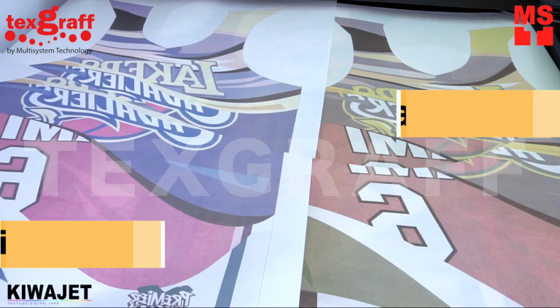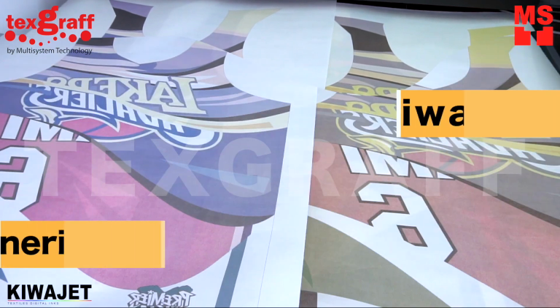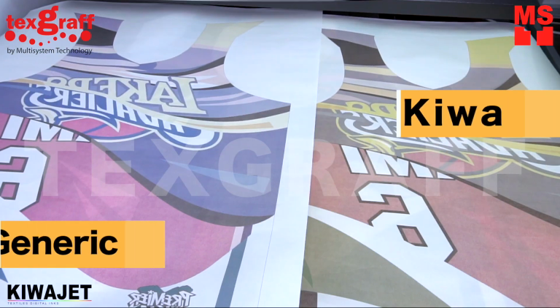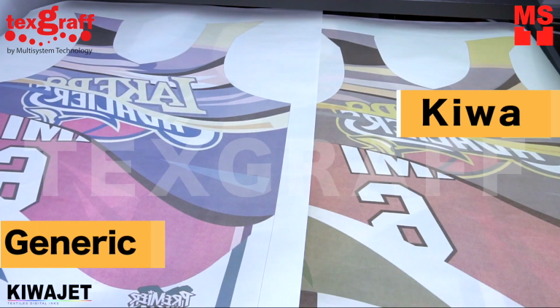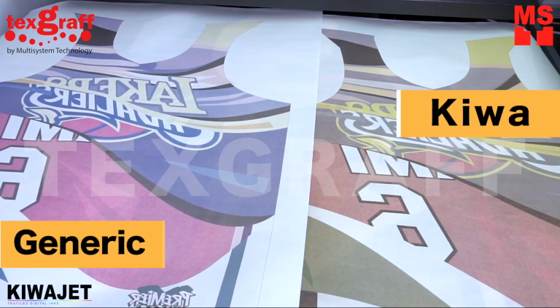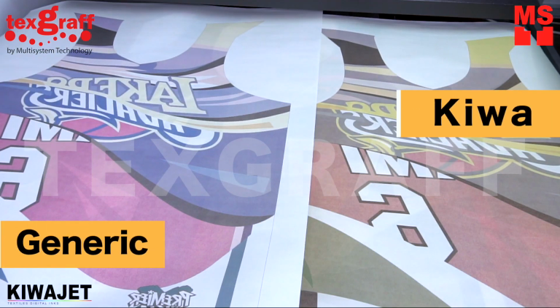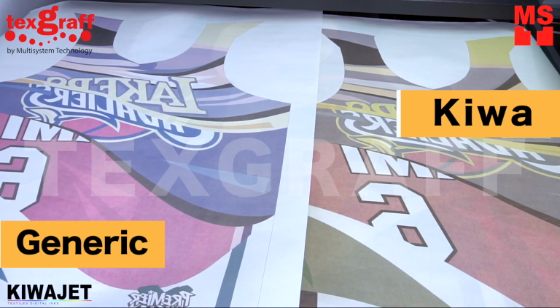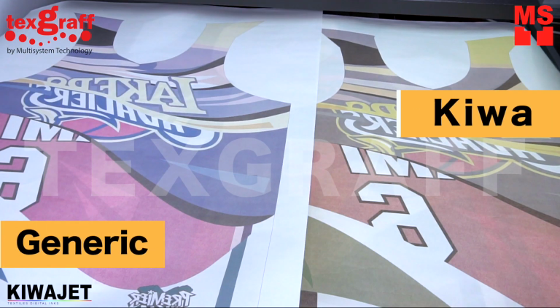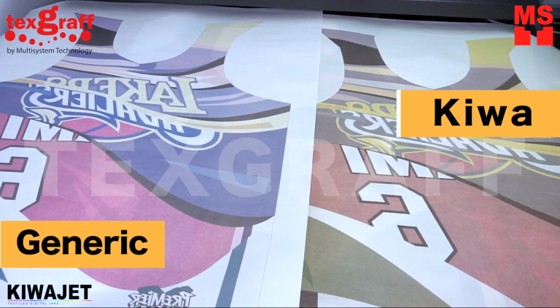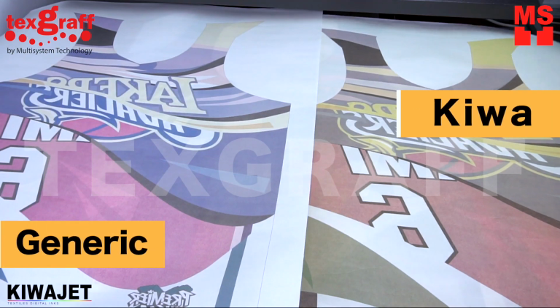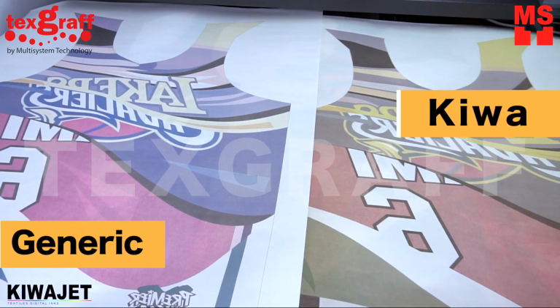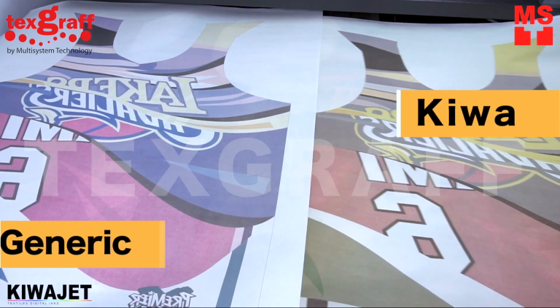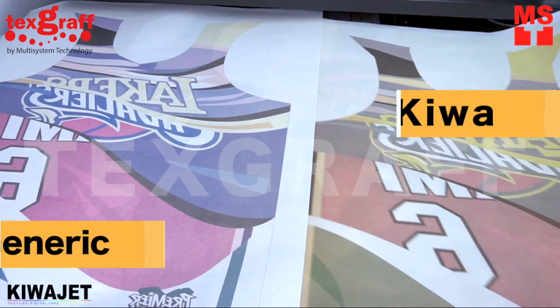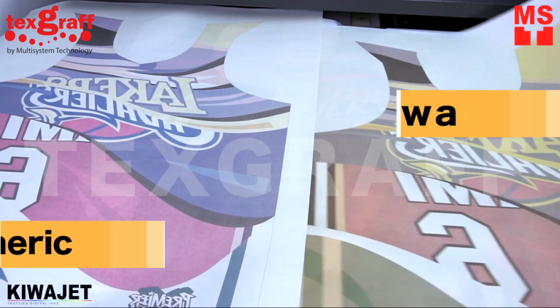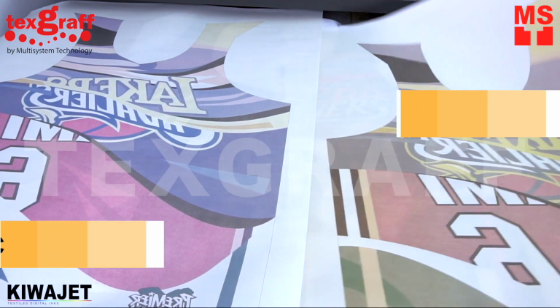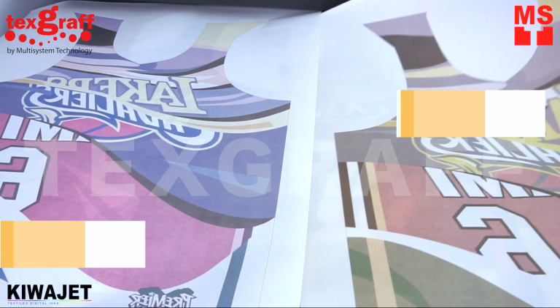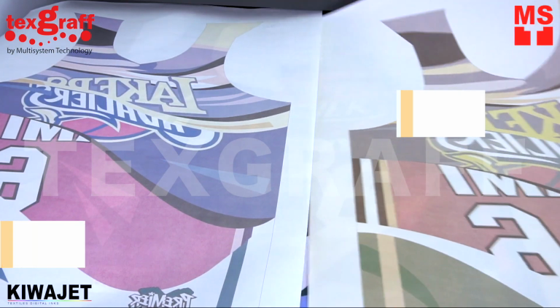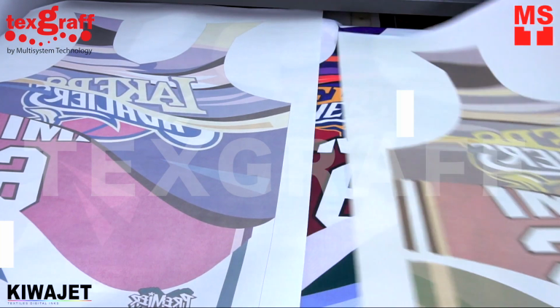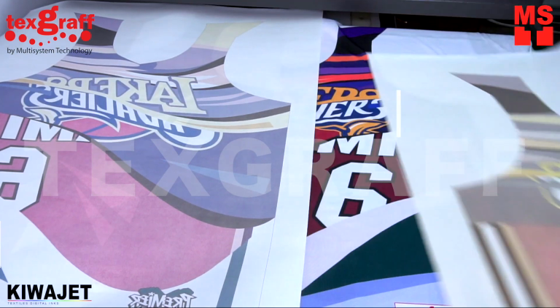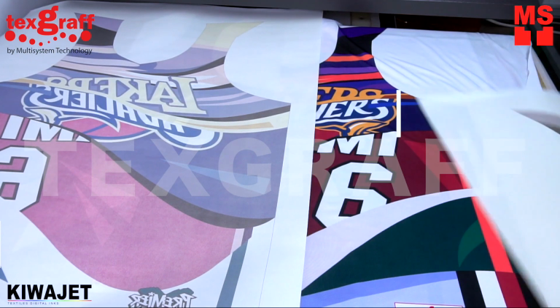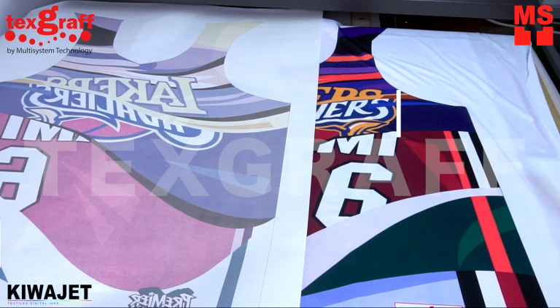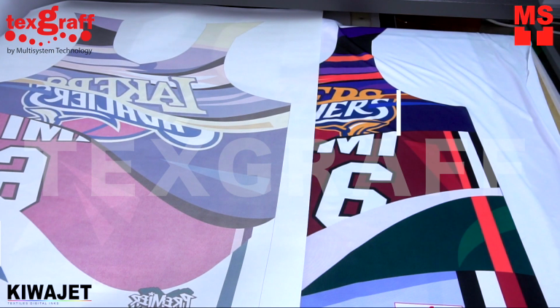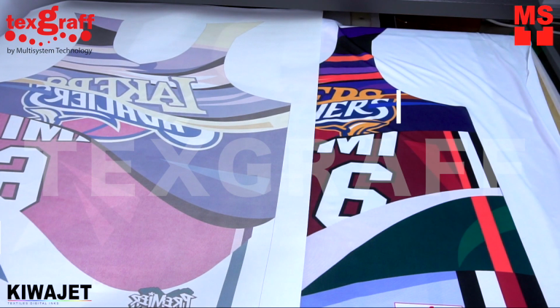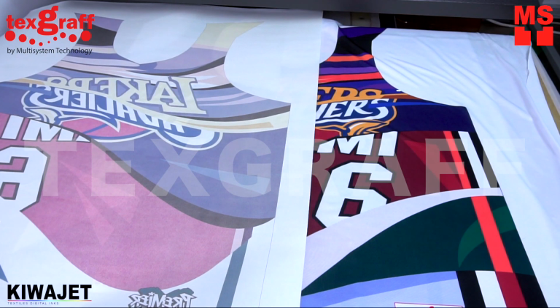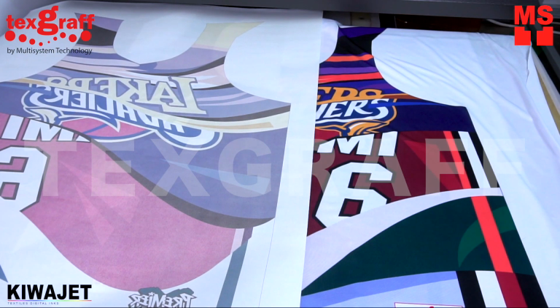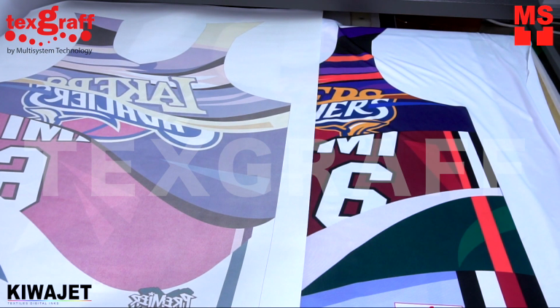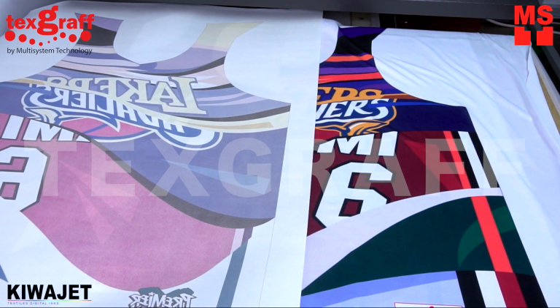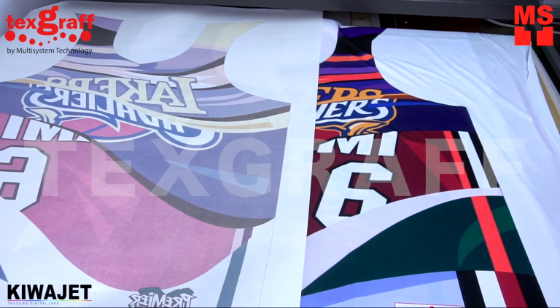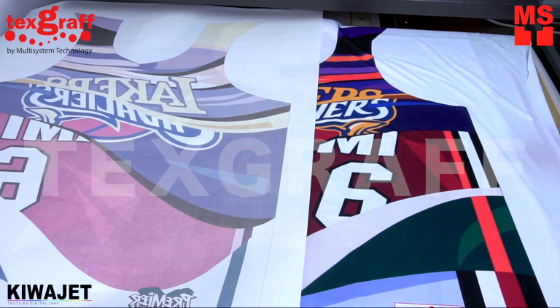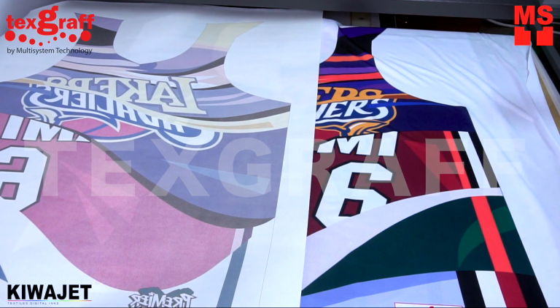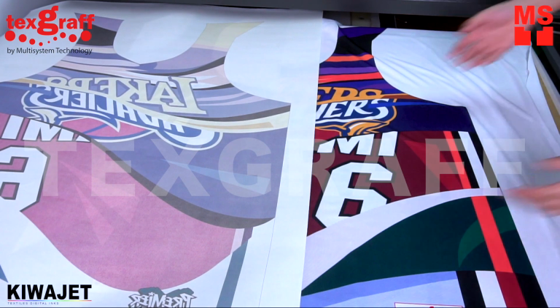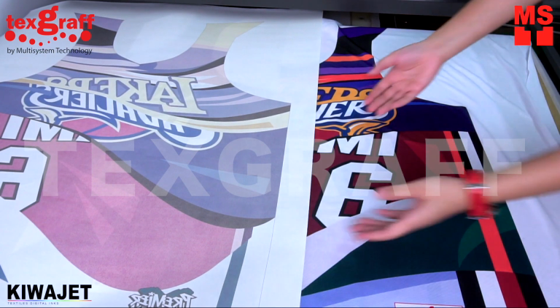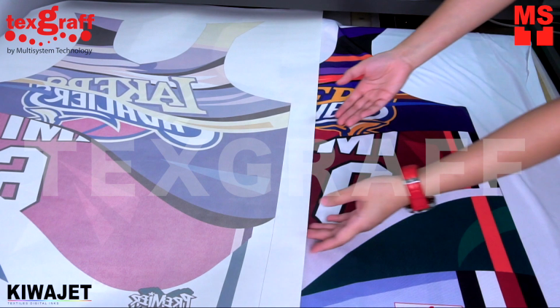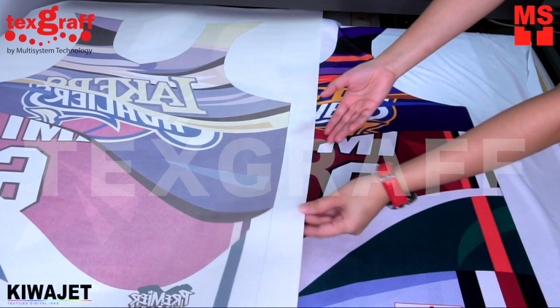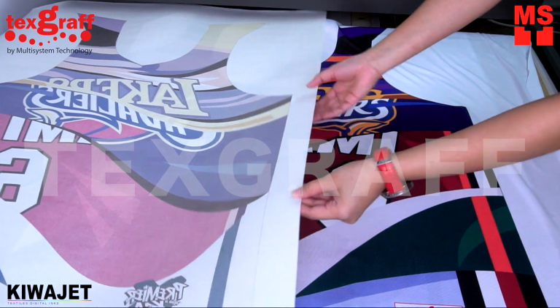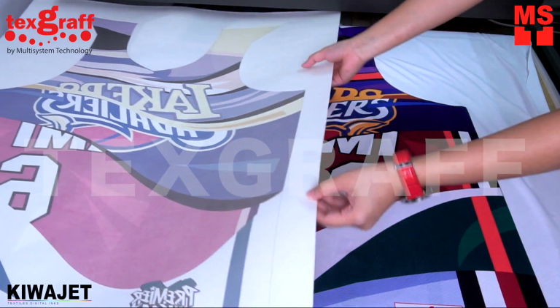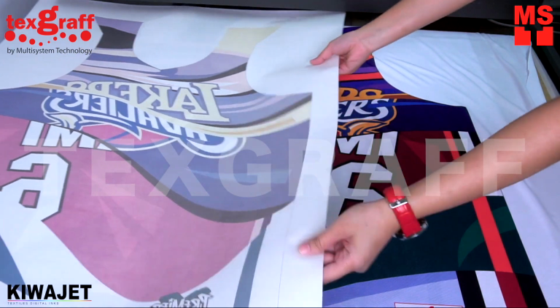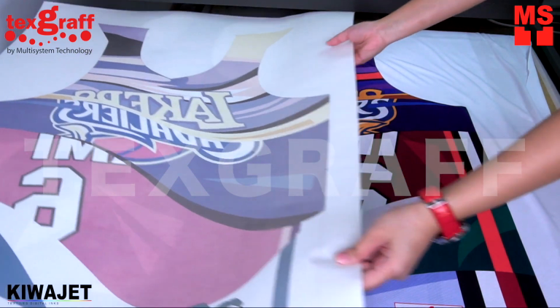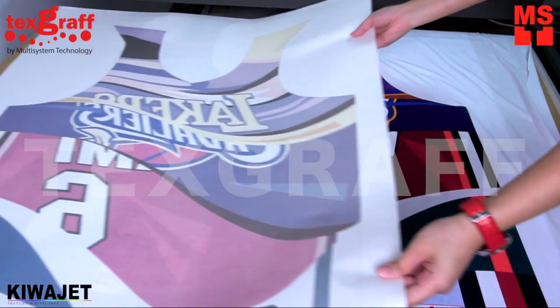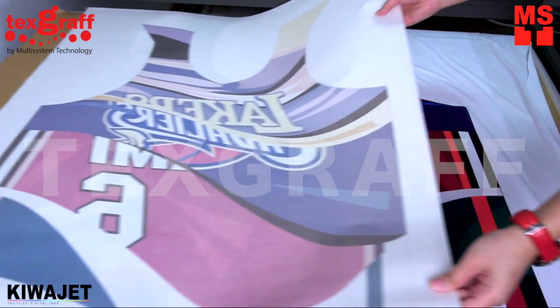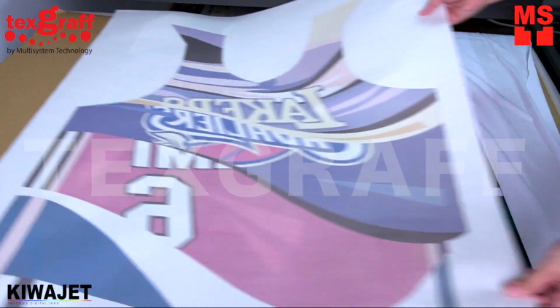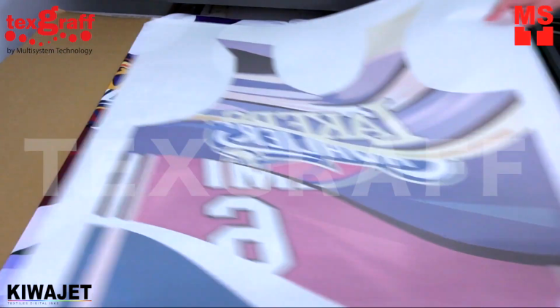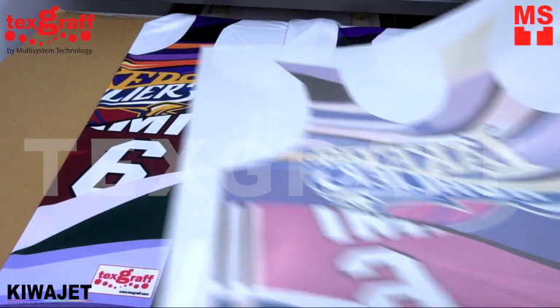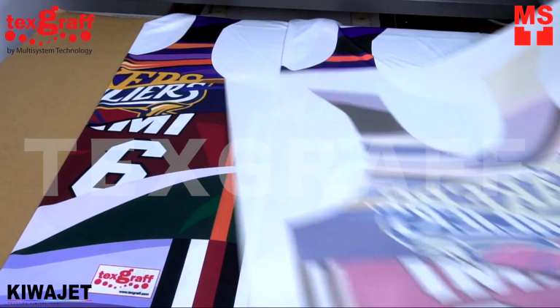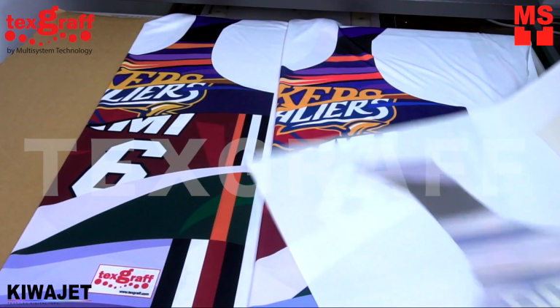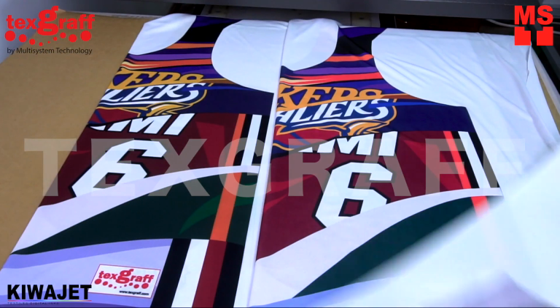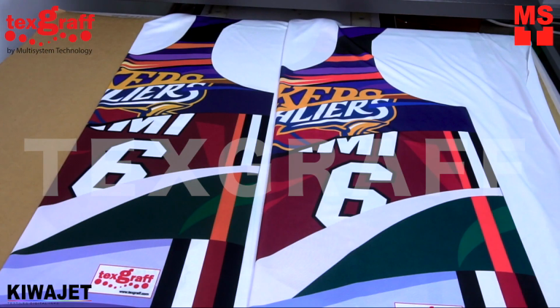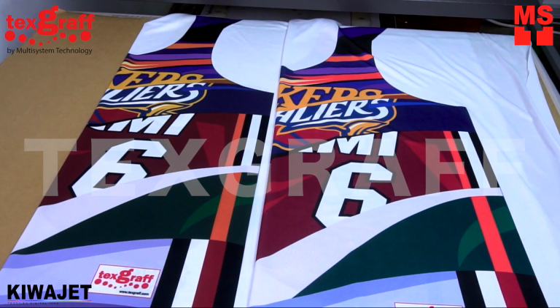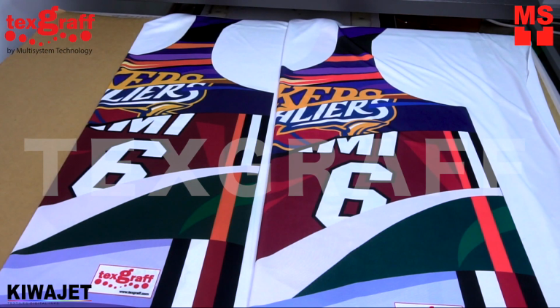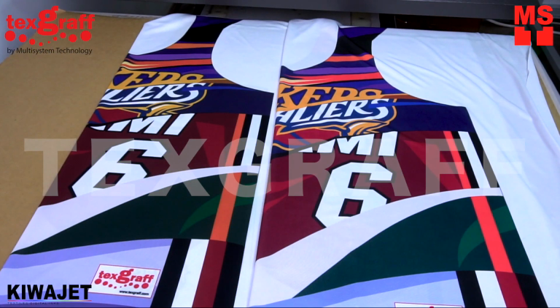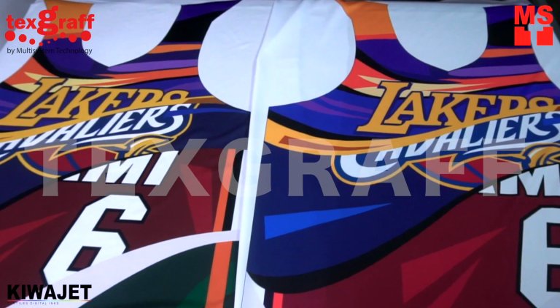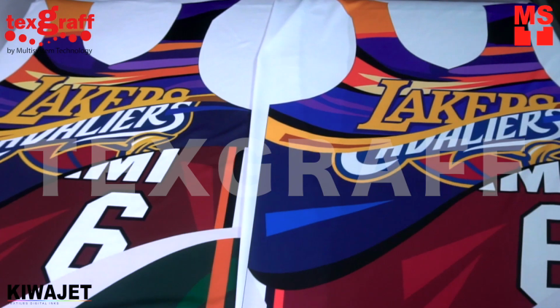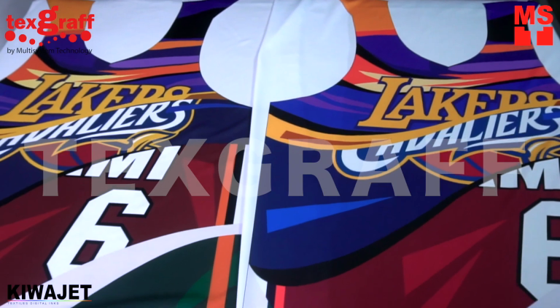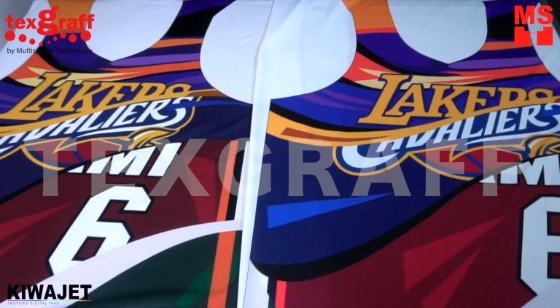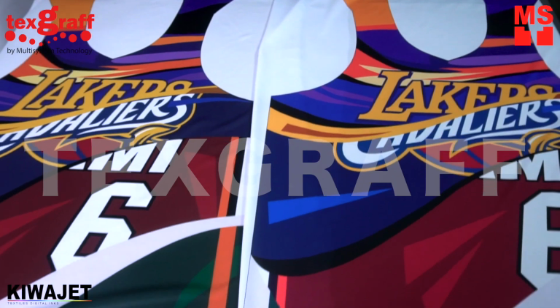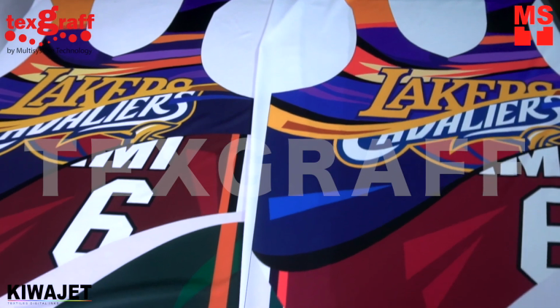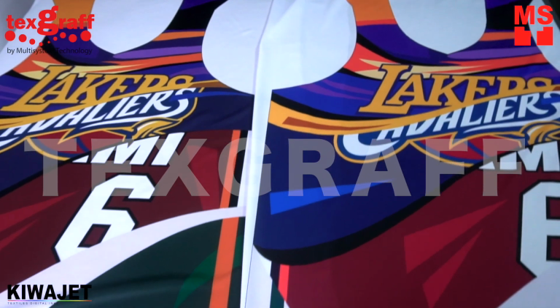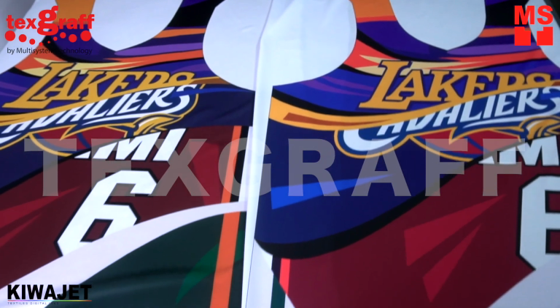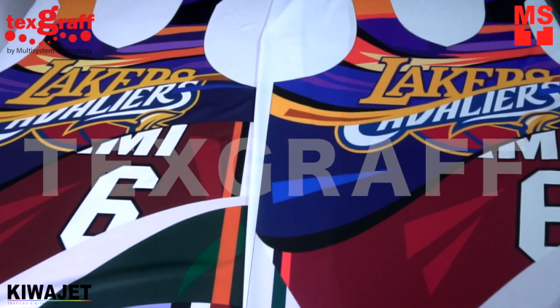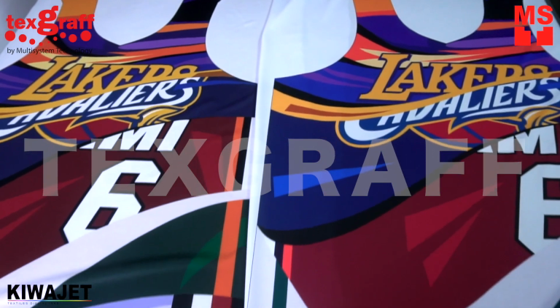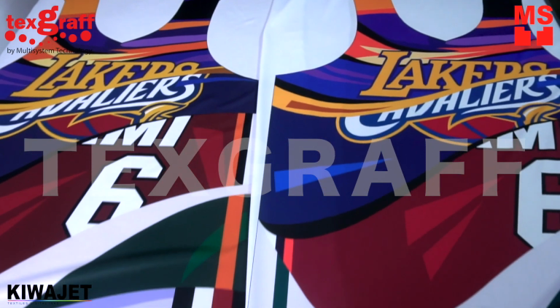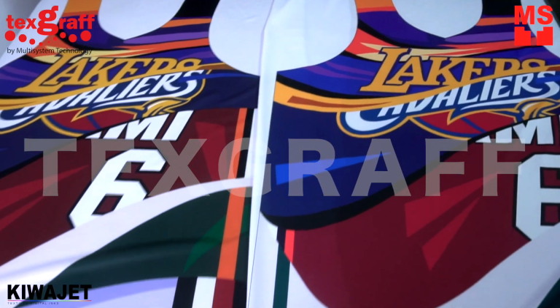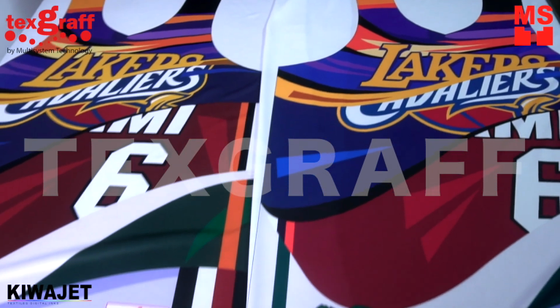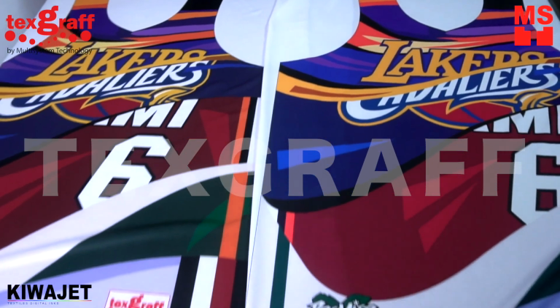Here's the comparison result of generic sublimation ink to Kiwa sublimation ink. The ink transfer rate of Kiwa ink is higher compared to generic ink.